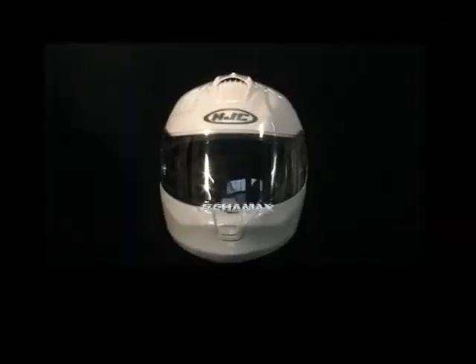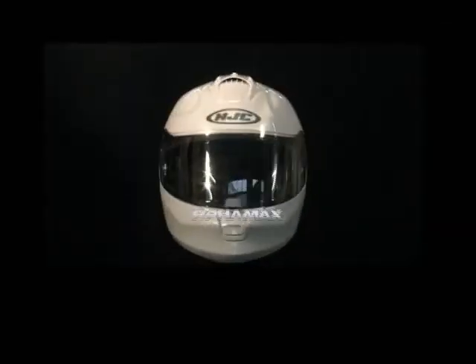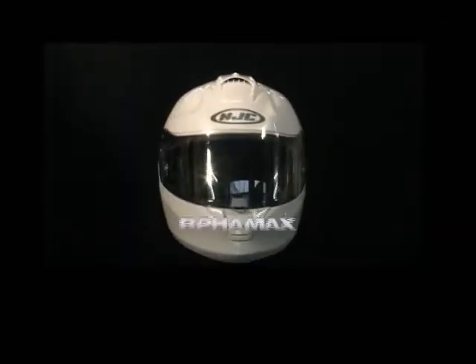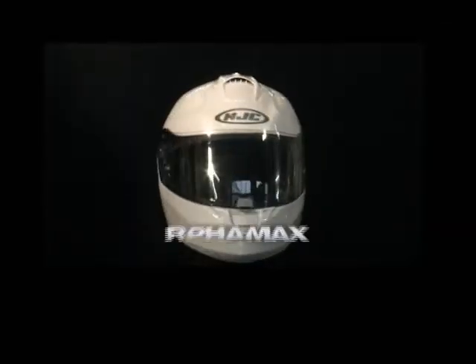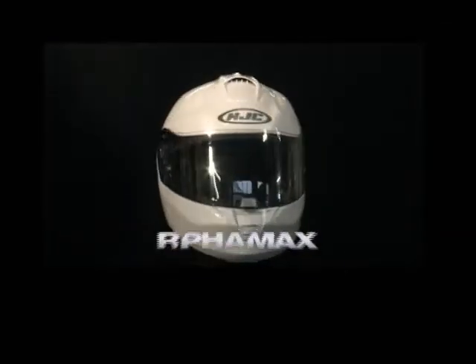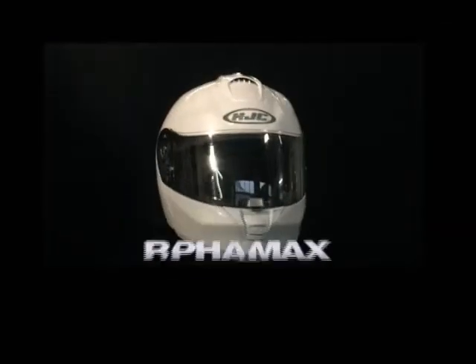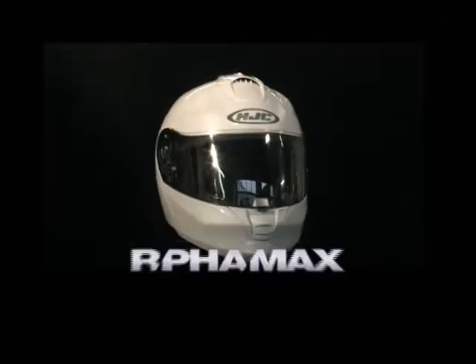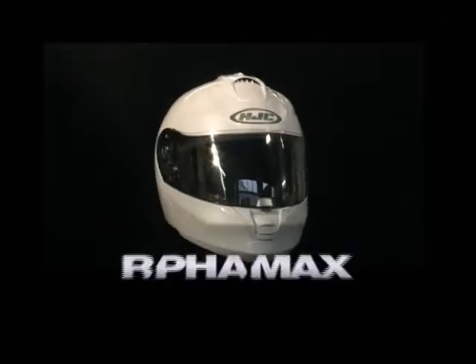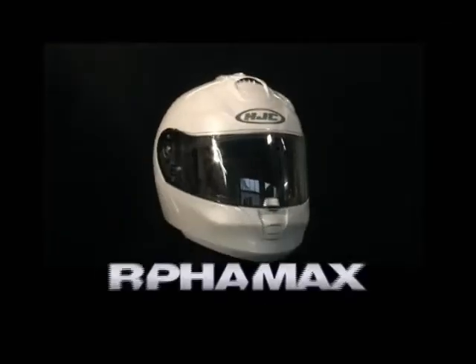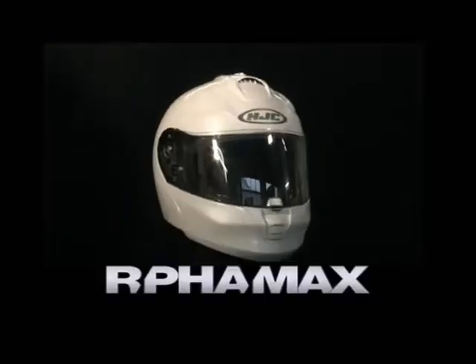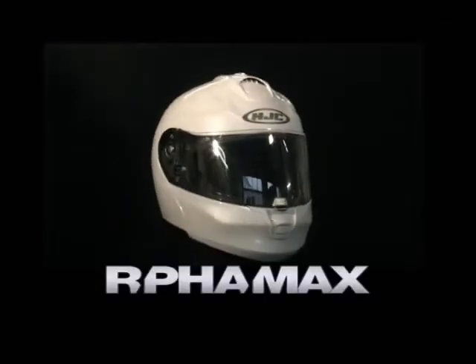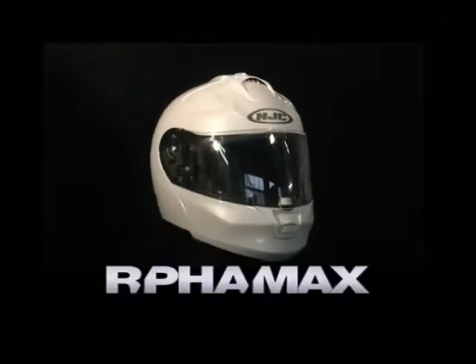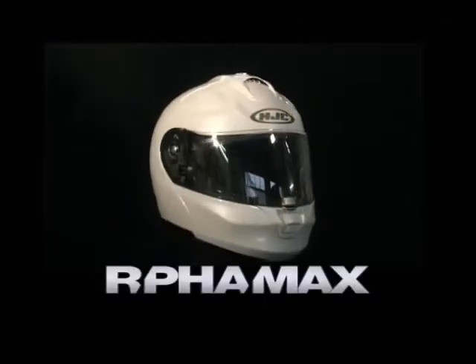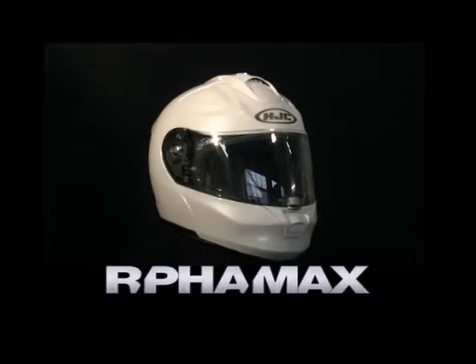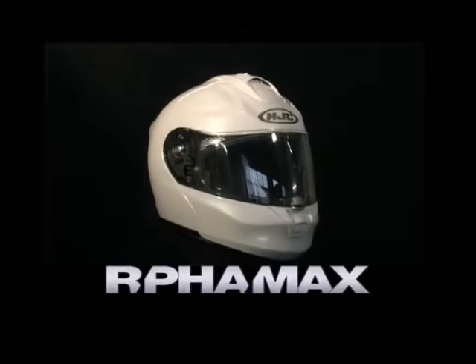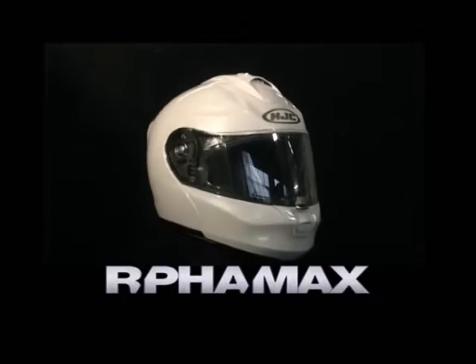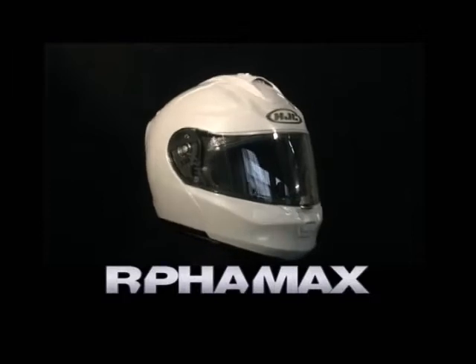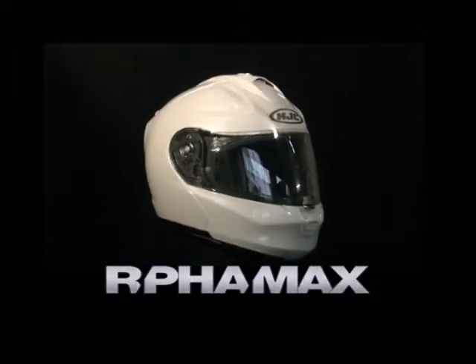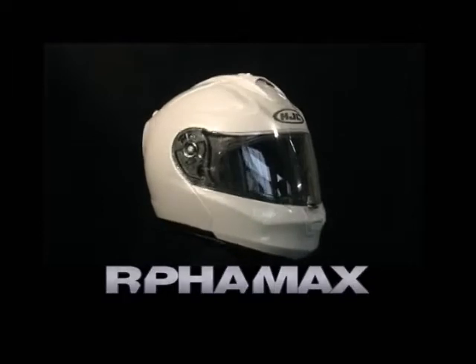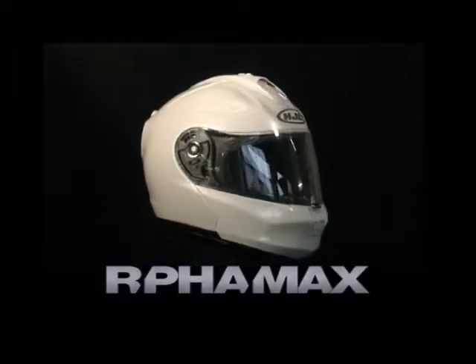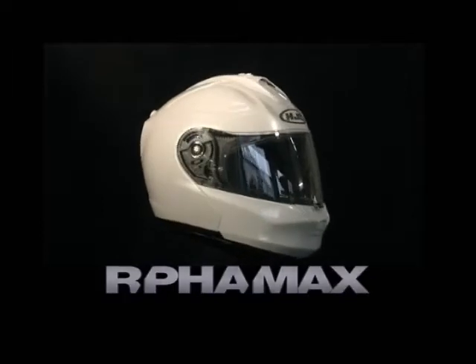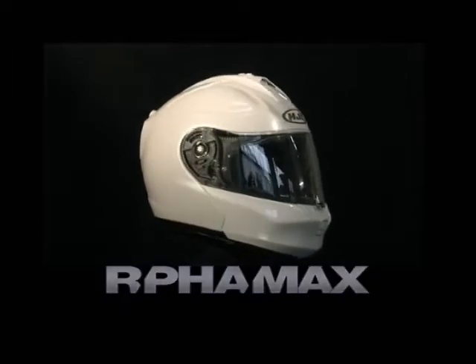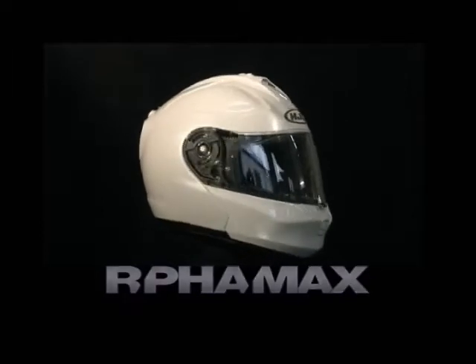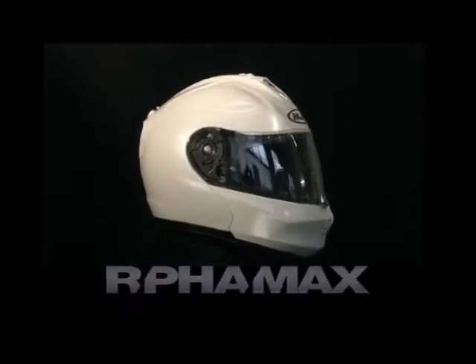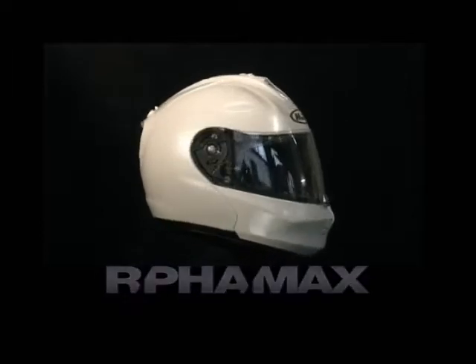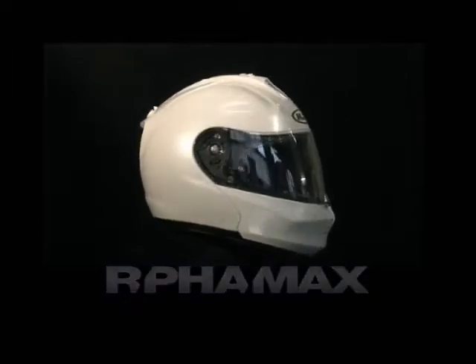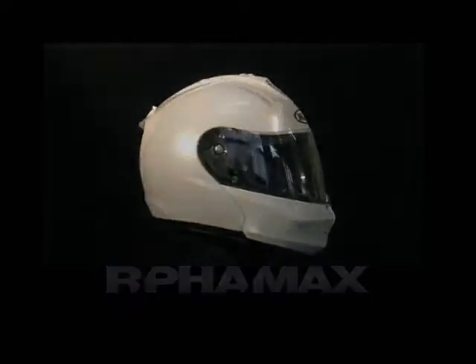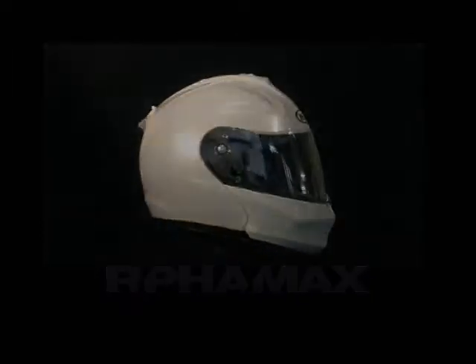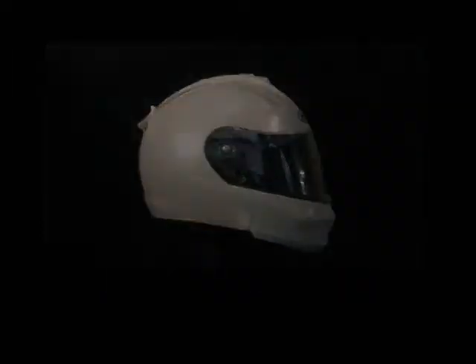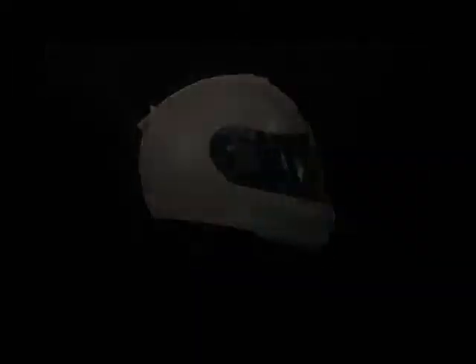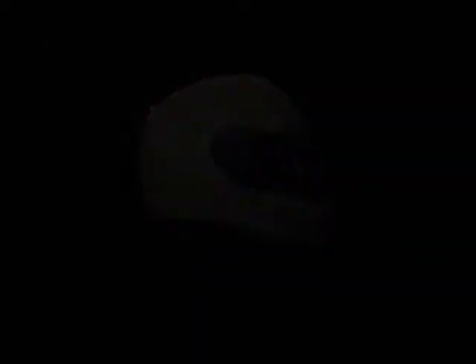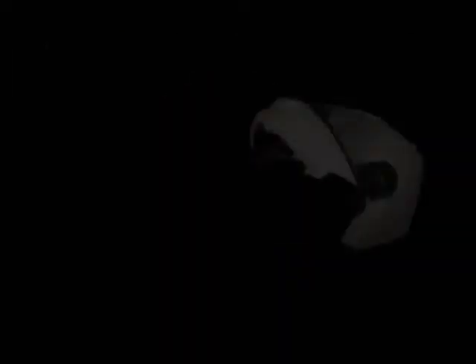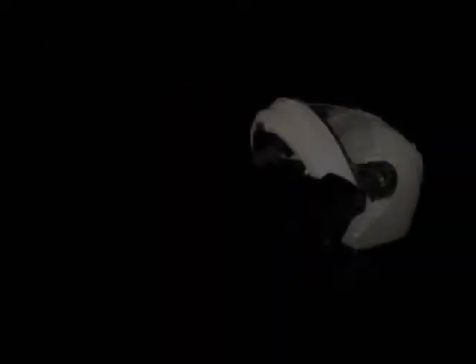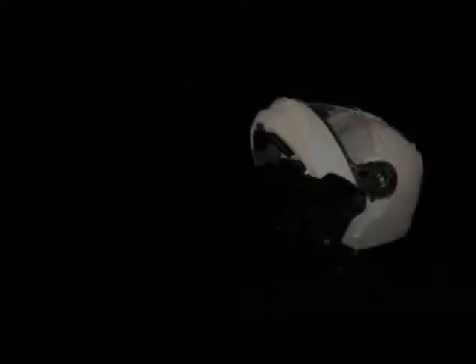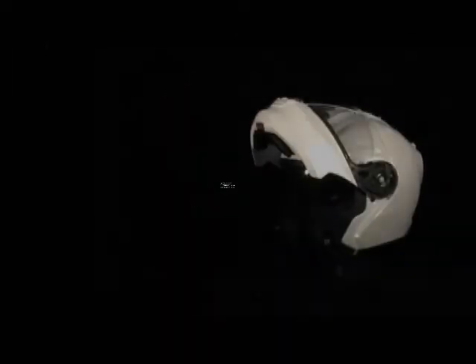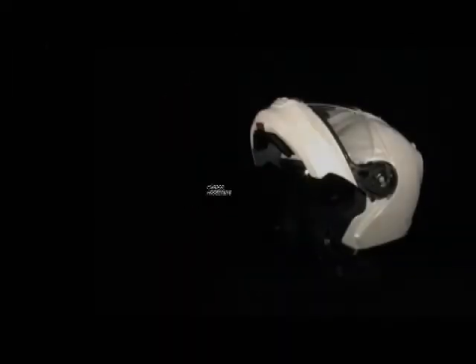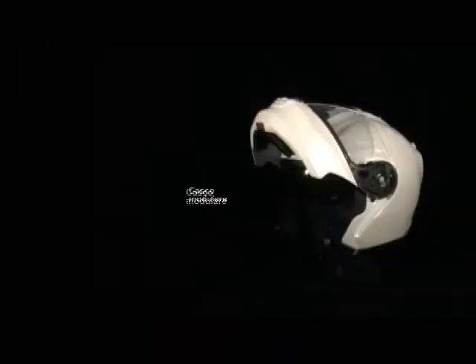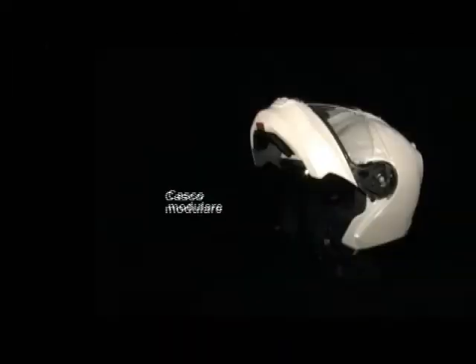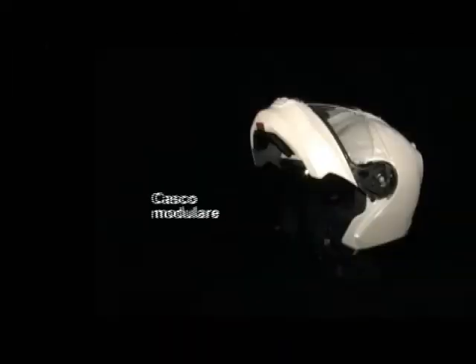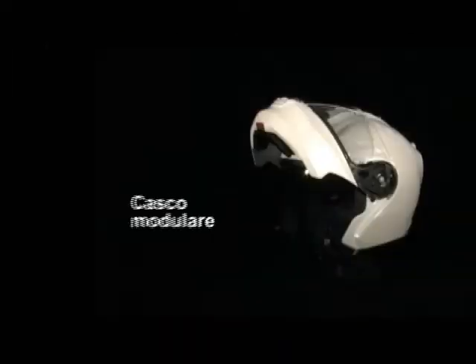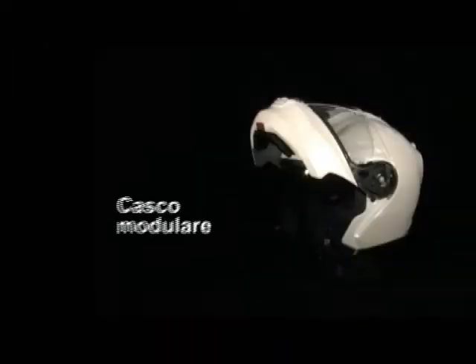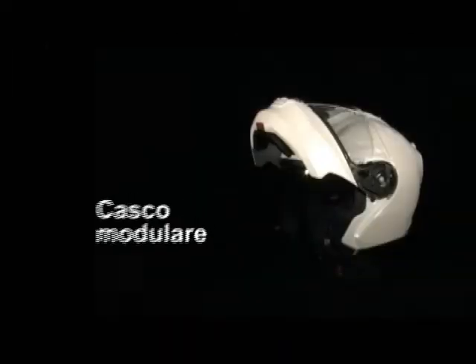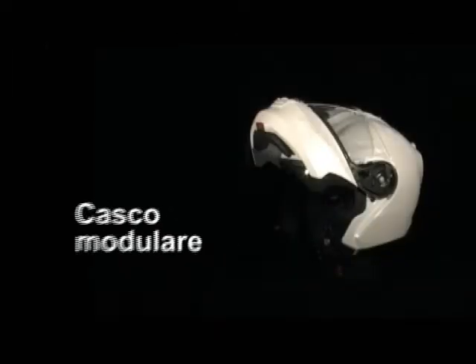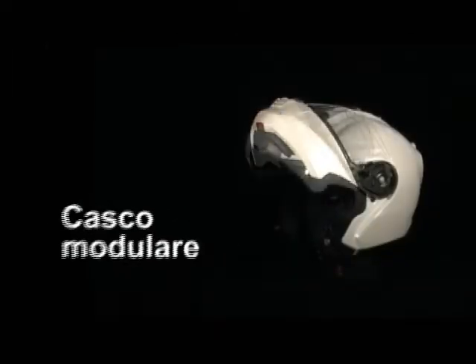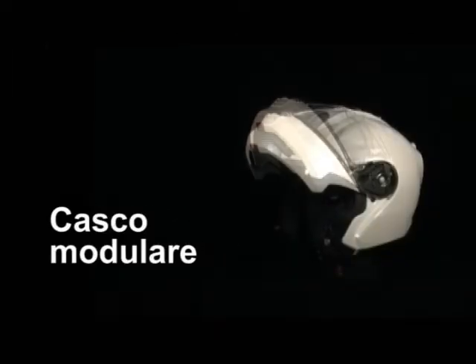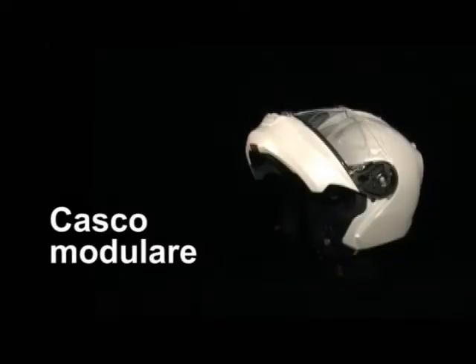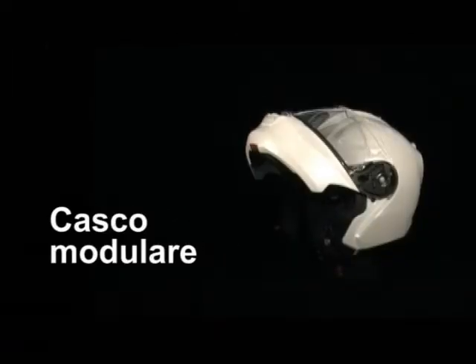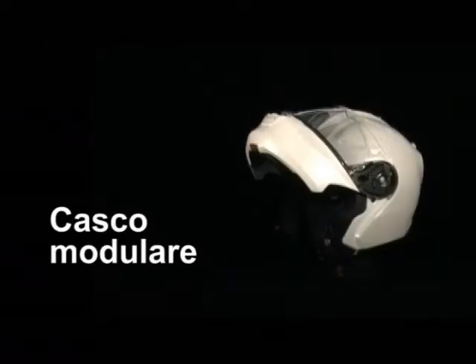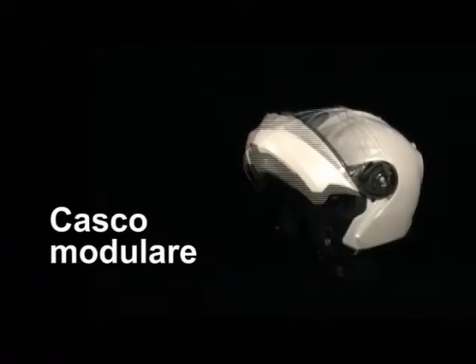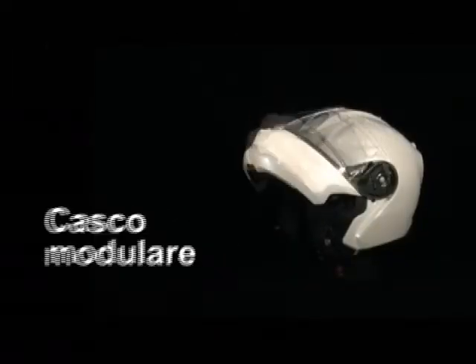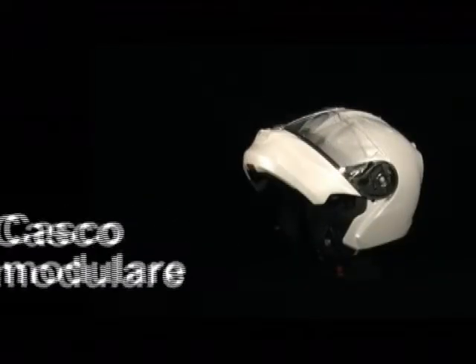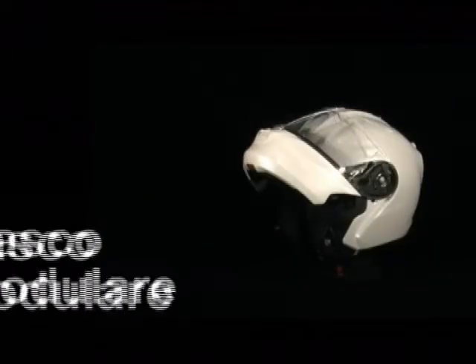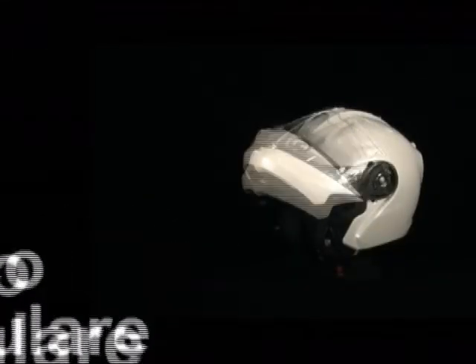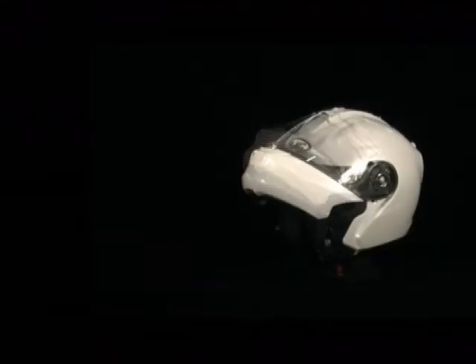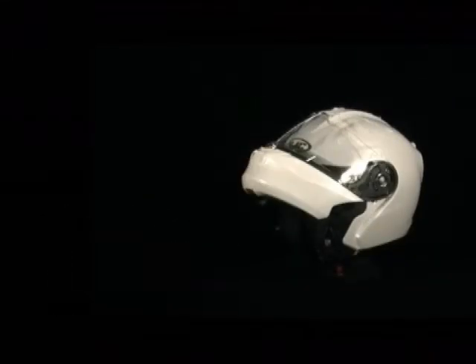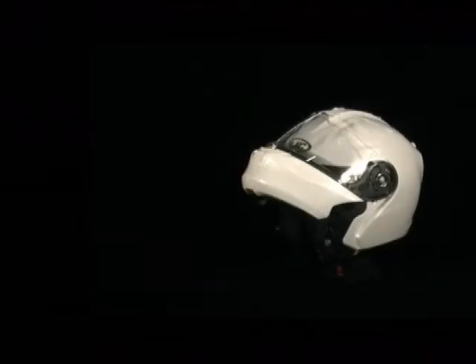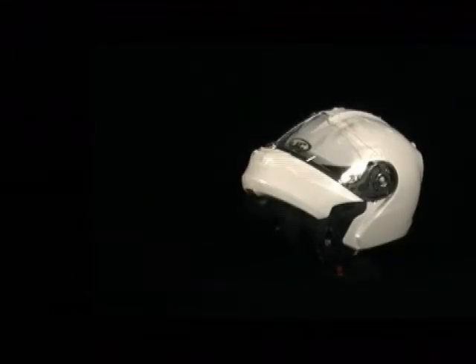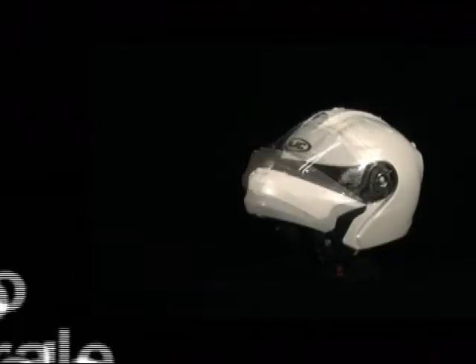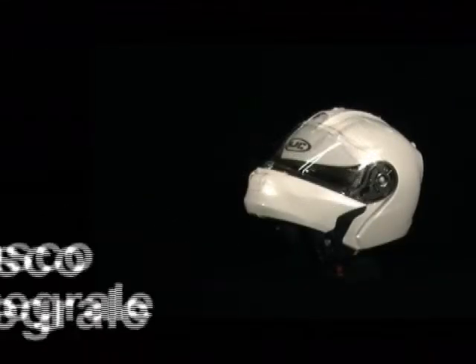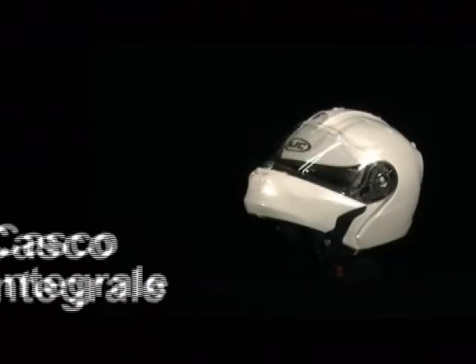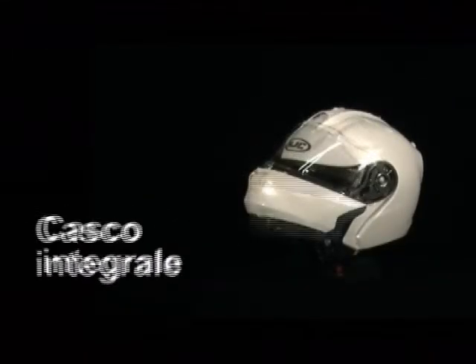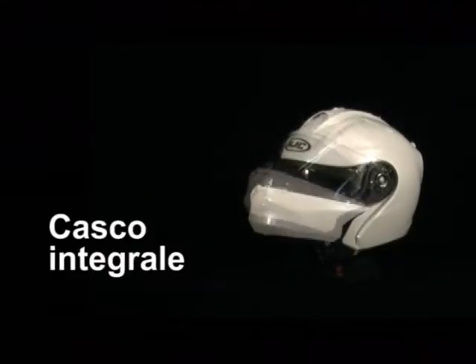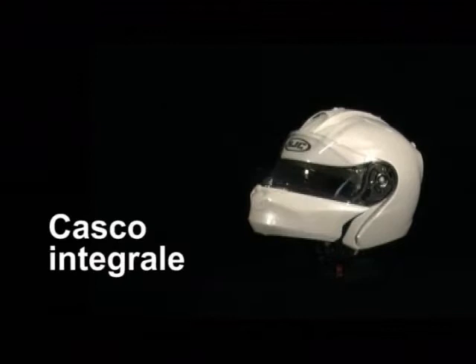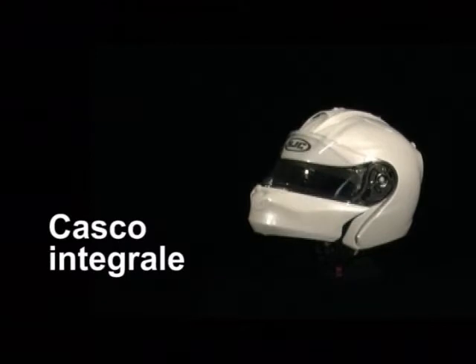ArfaMax — the system helmet. Like a full face helmet.